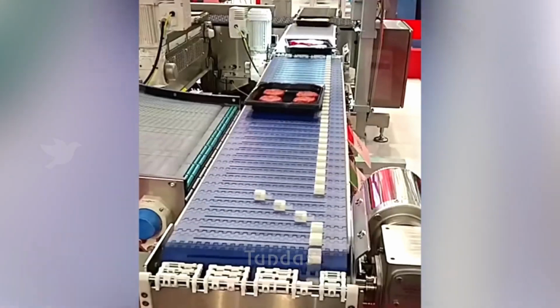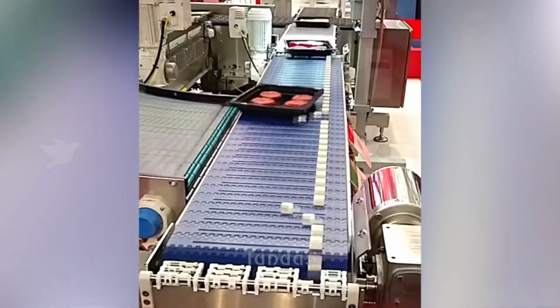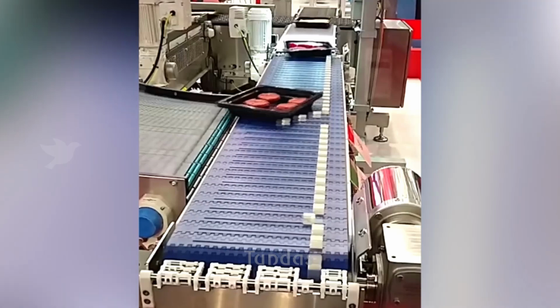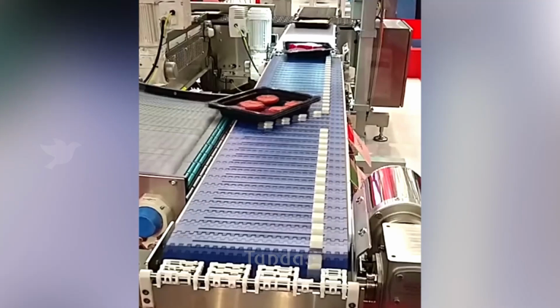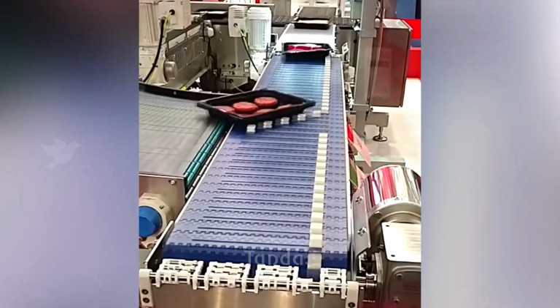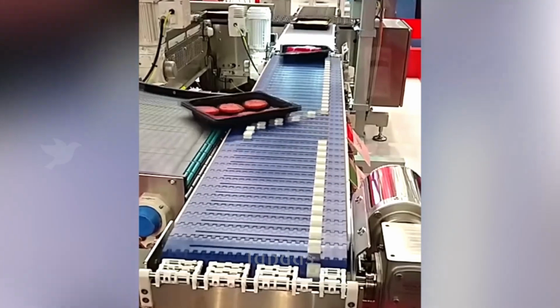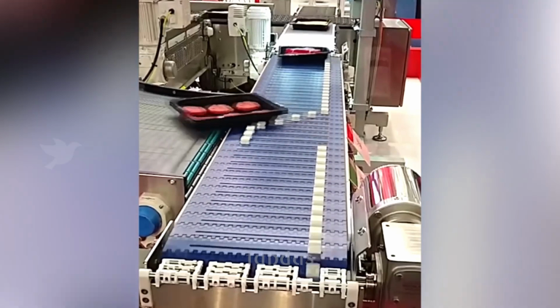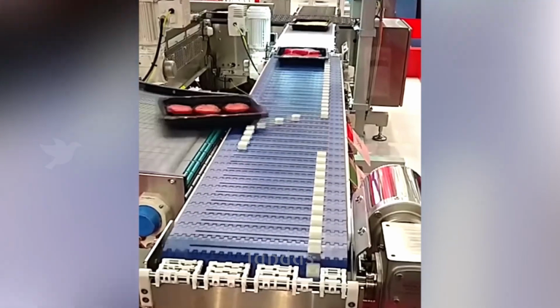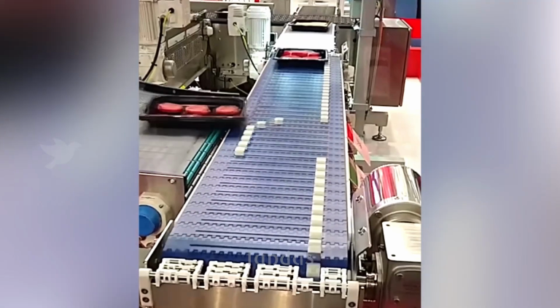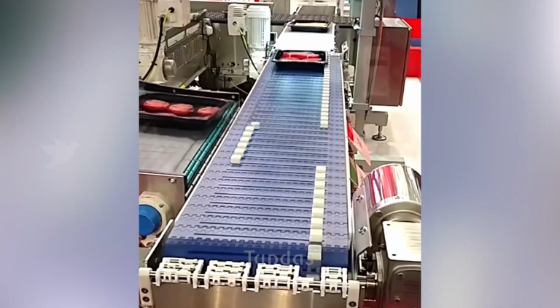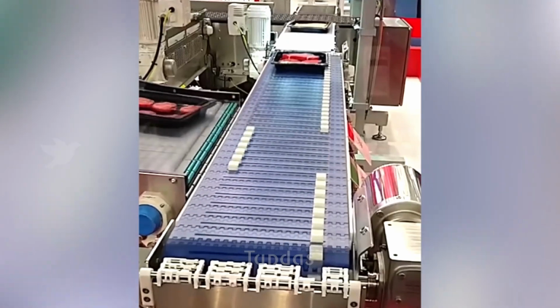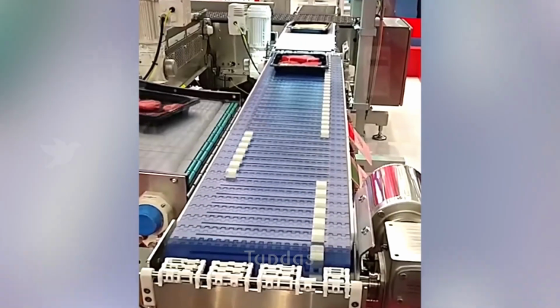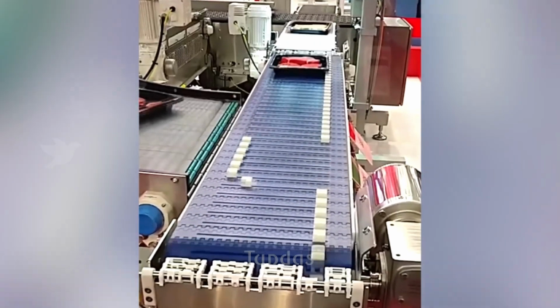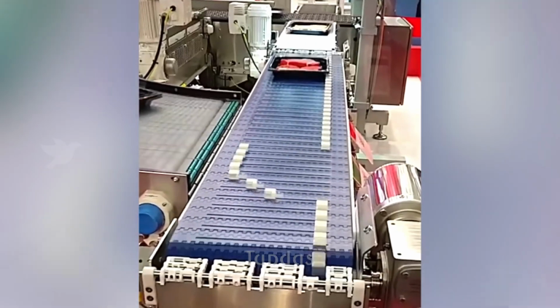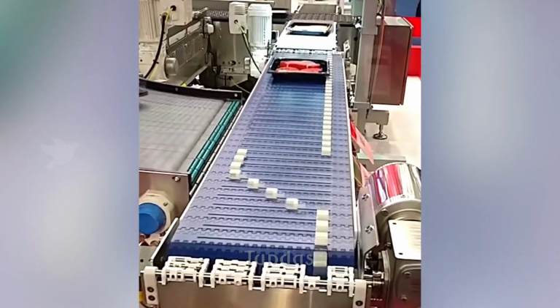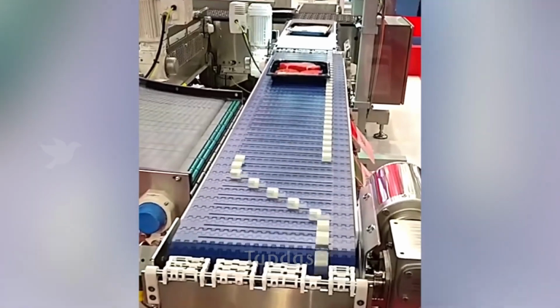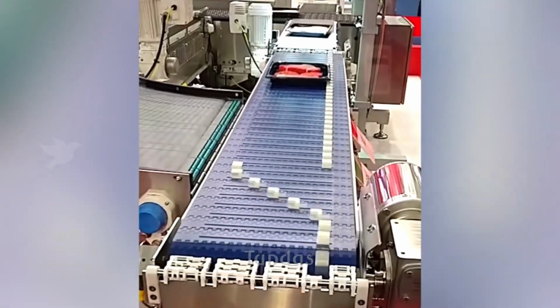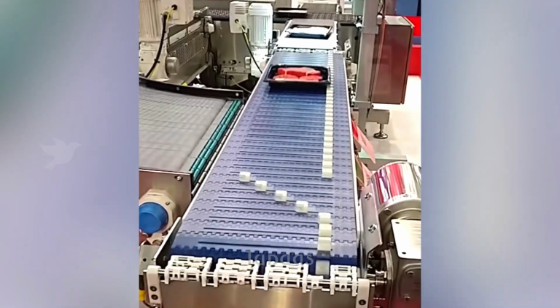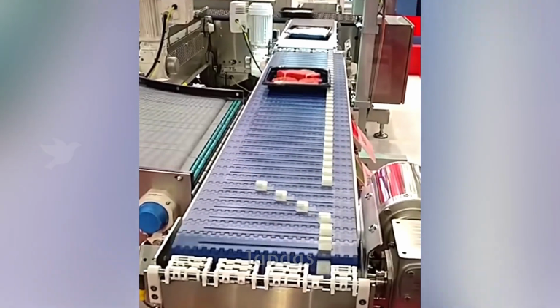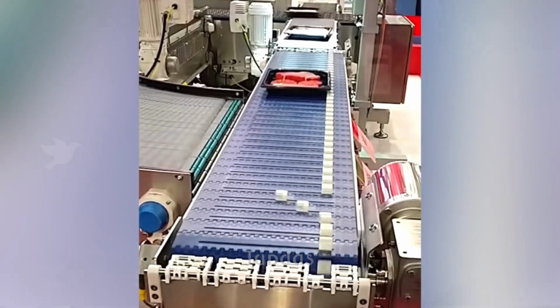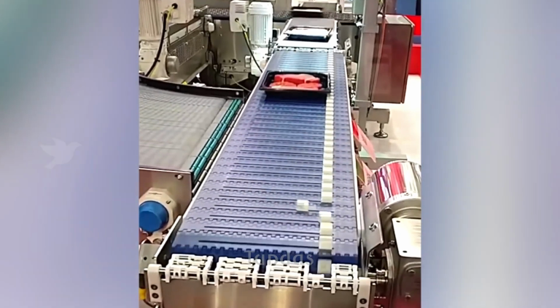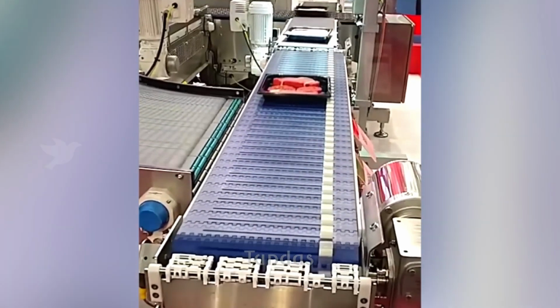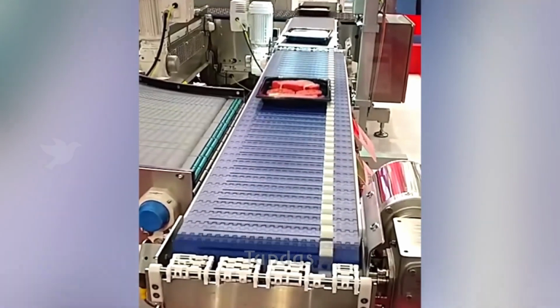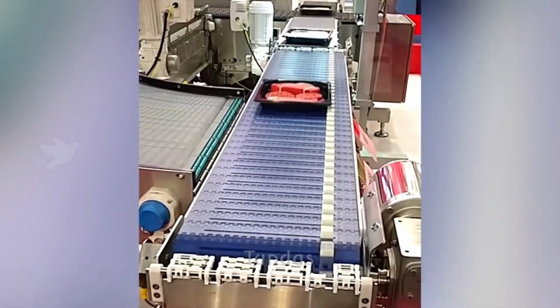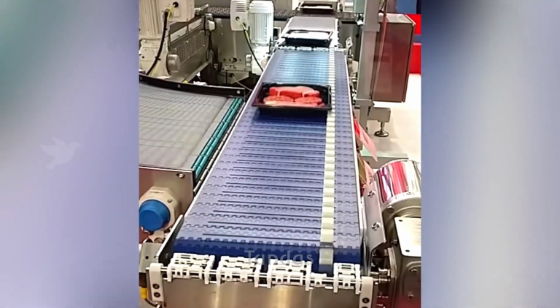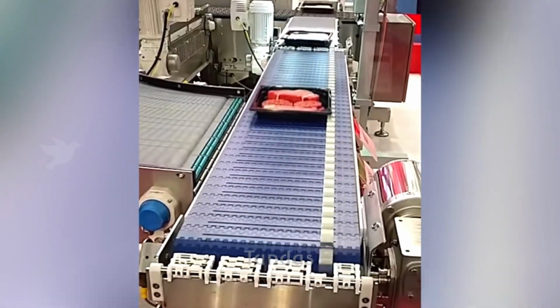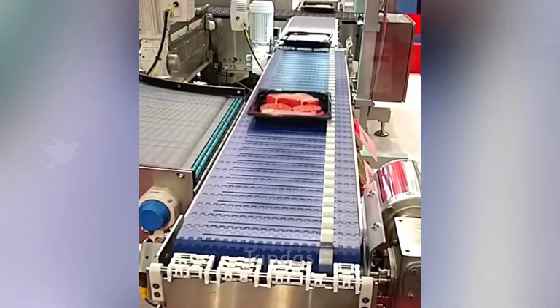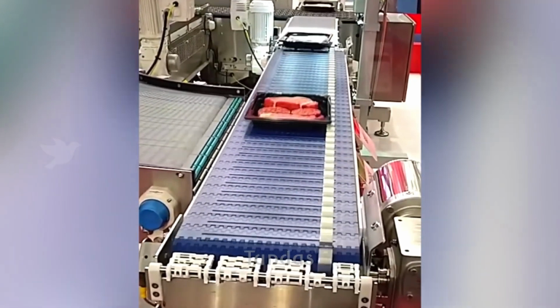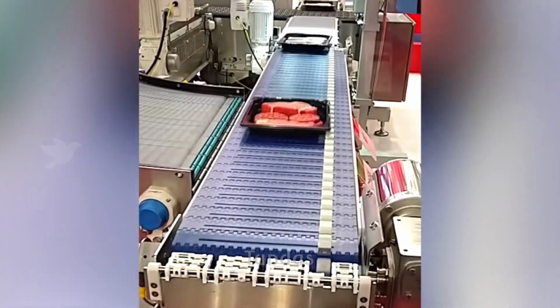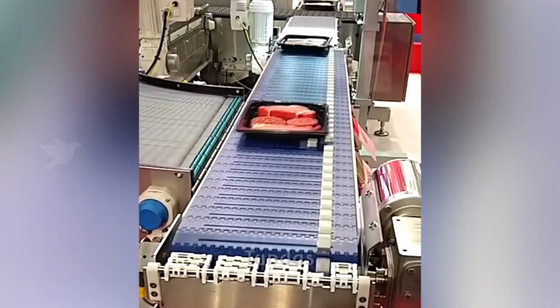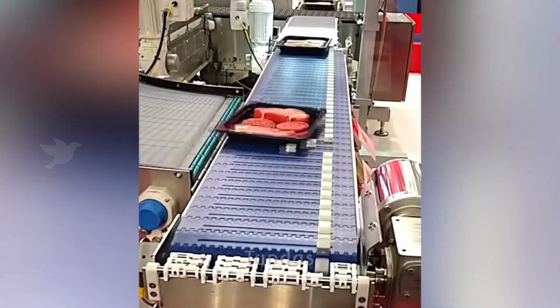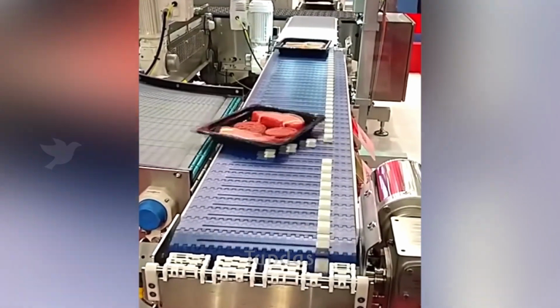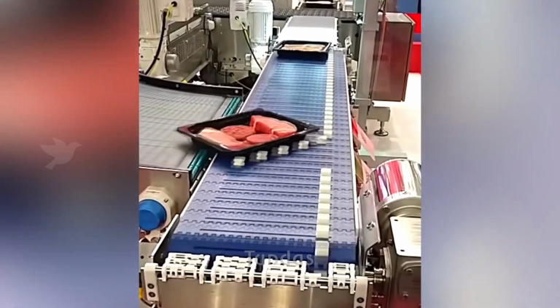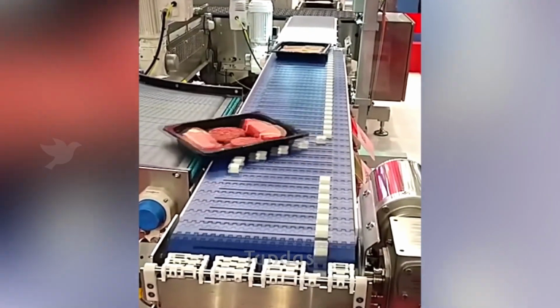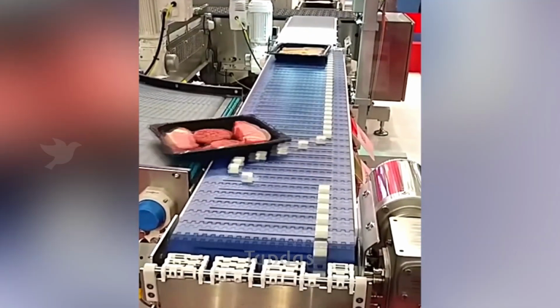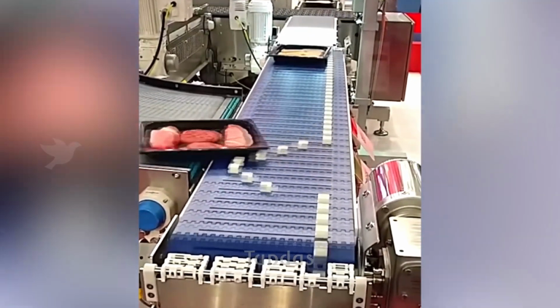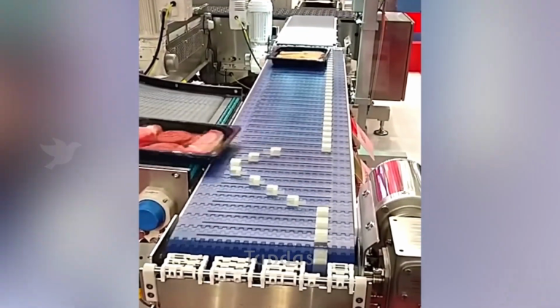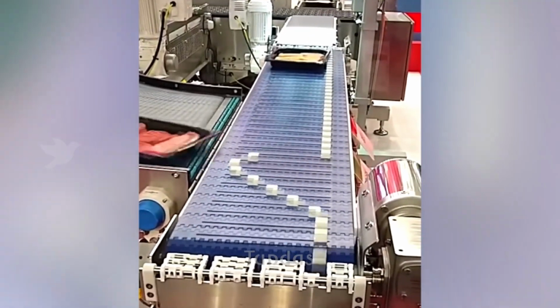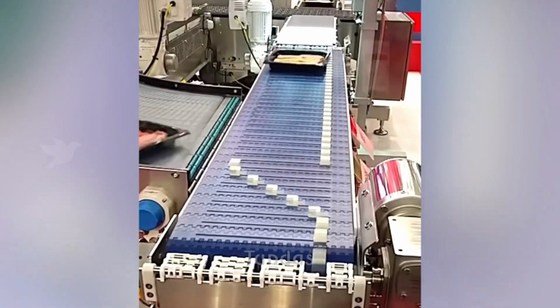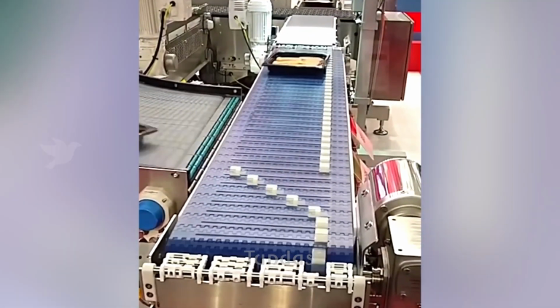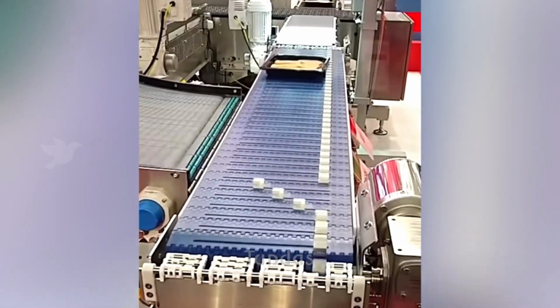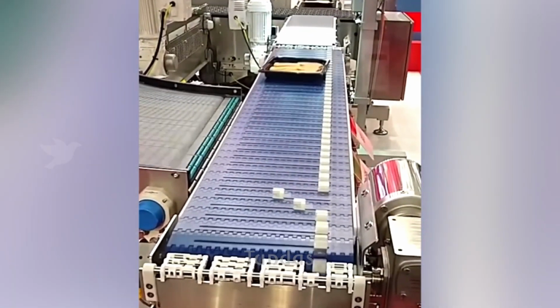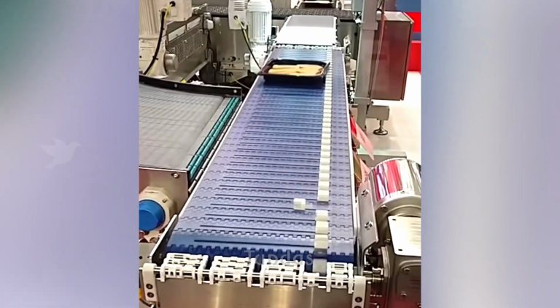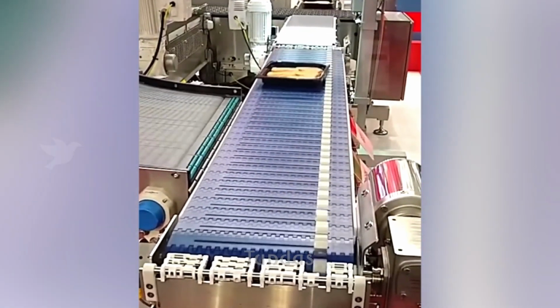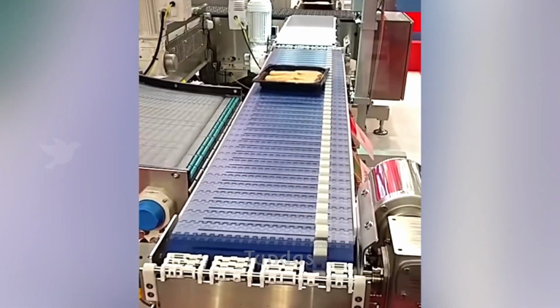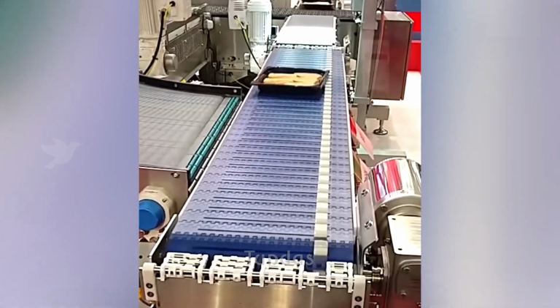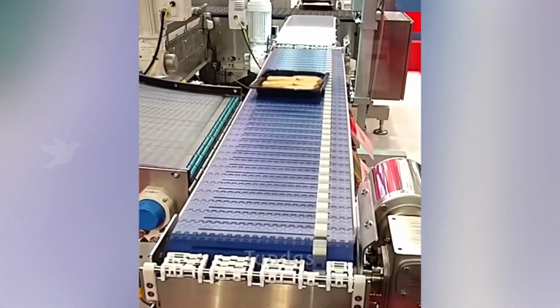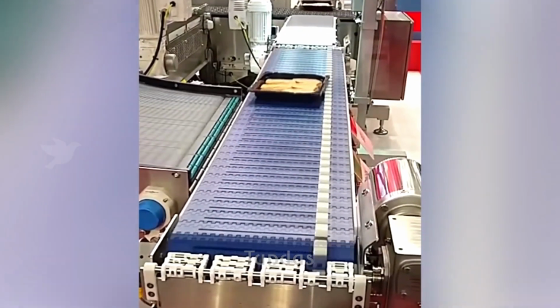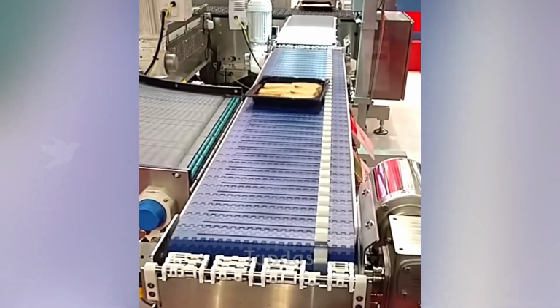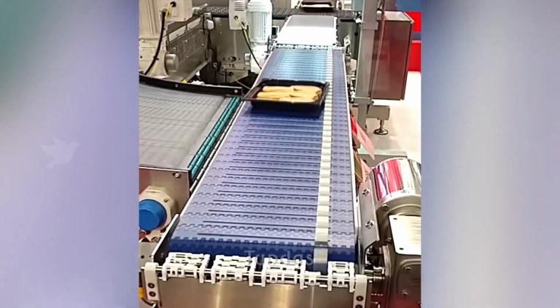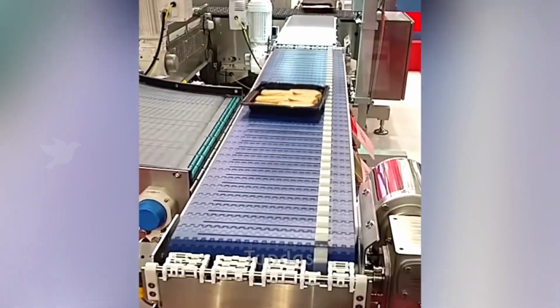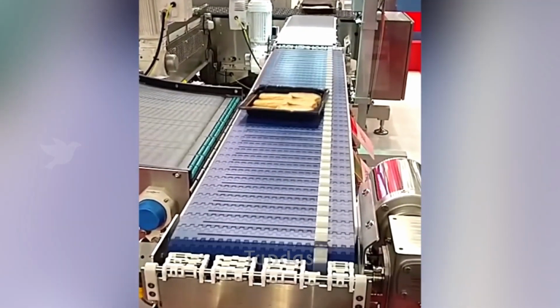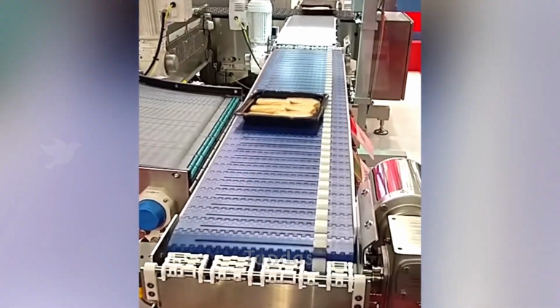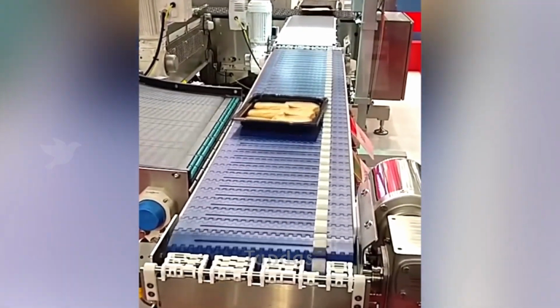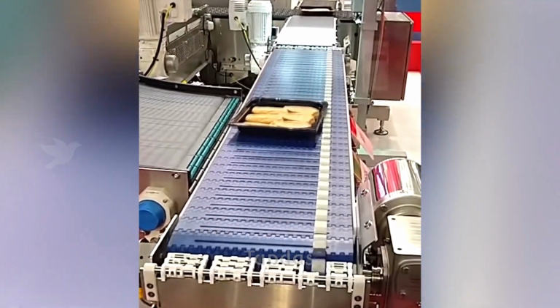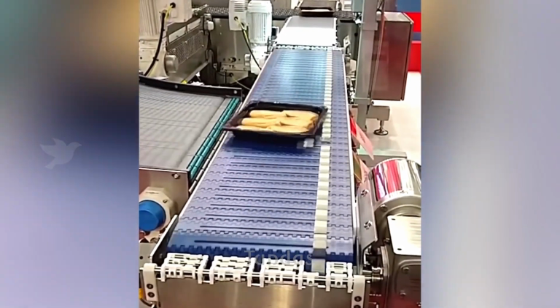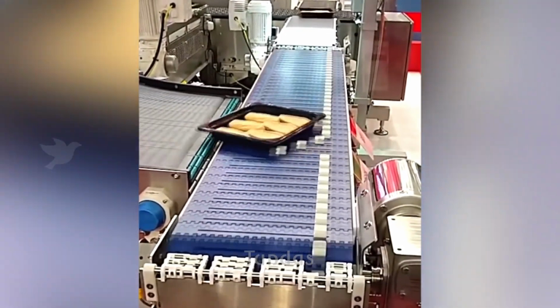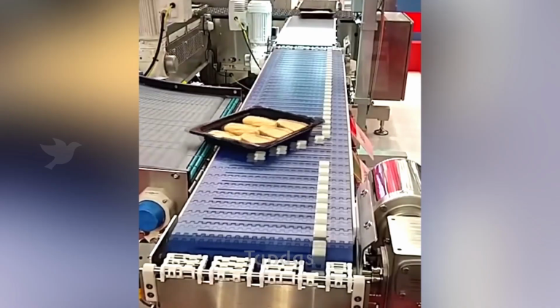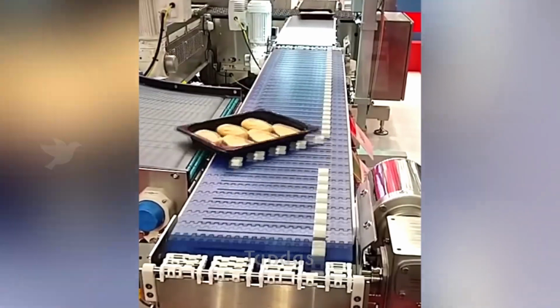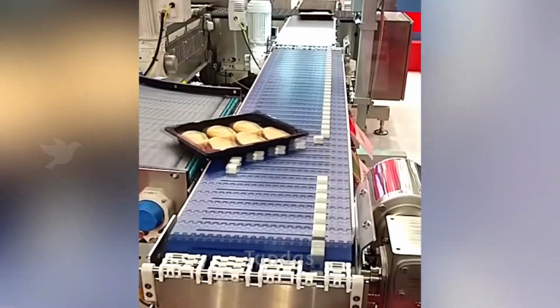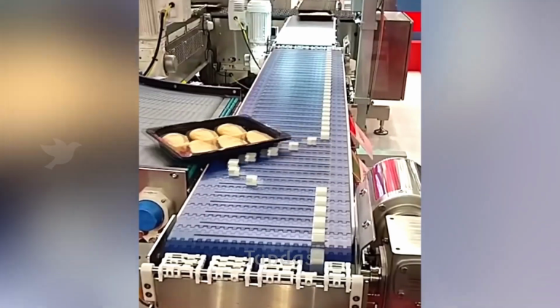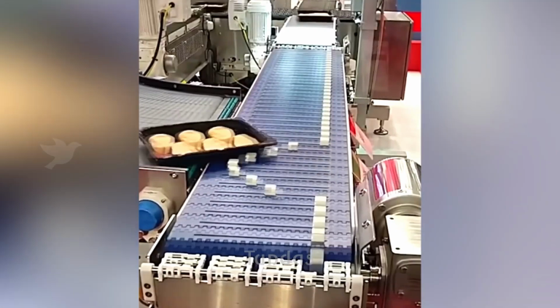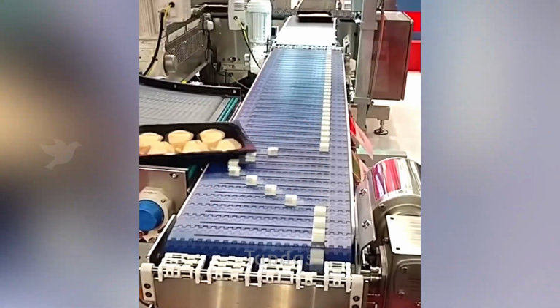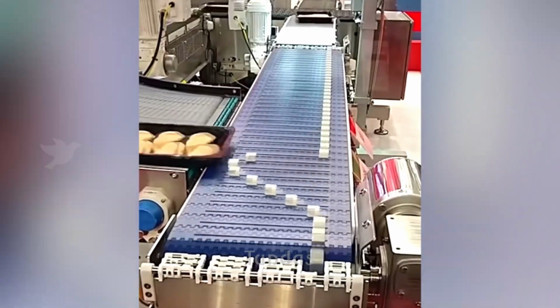This conveyor belt is equipped with special rollers that enable the items moving on it to follow the desired direction.